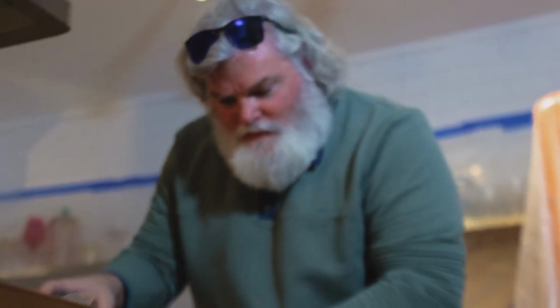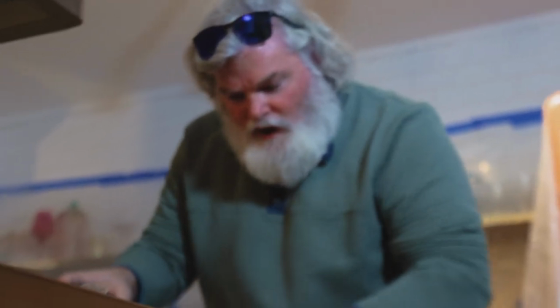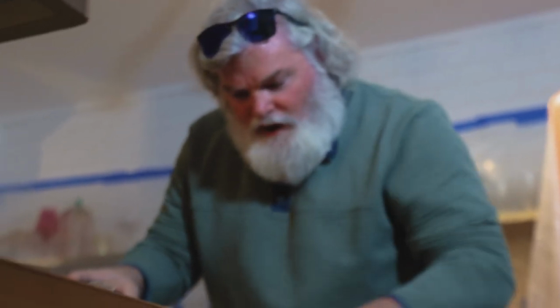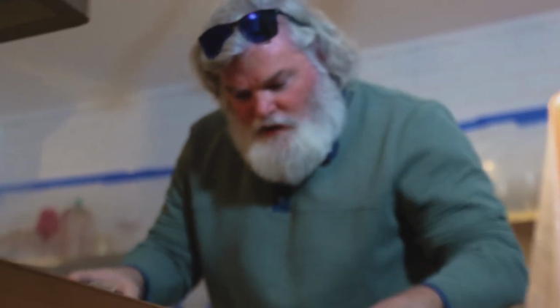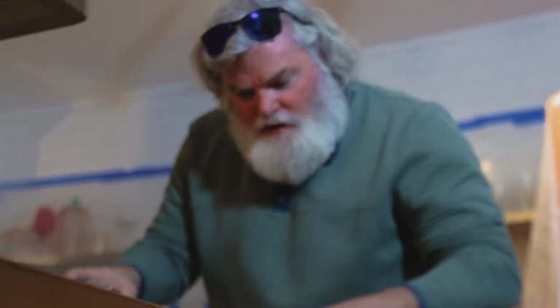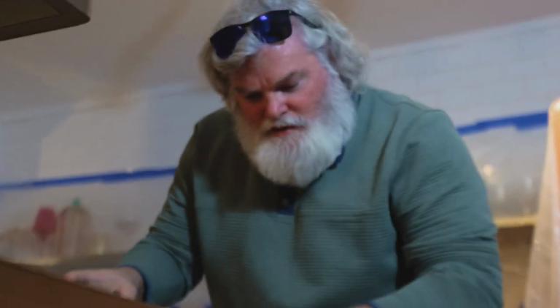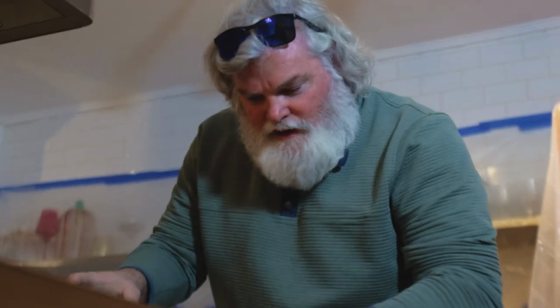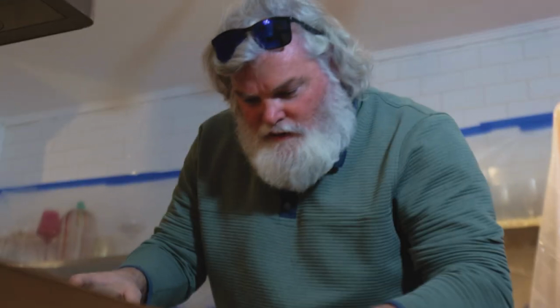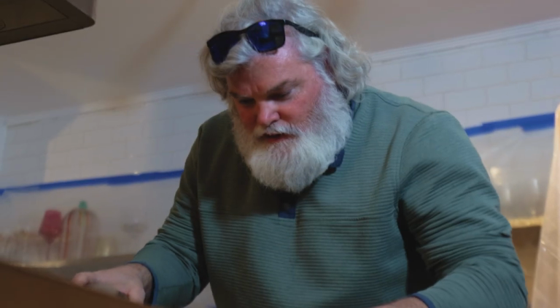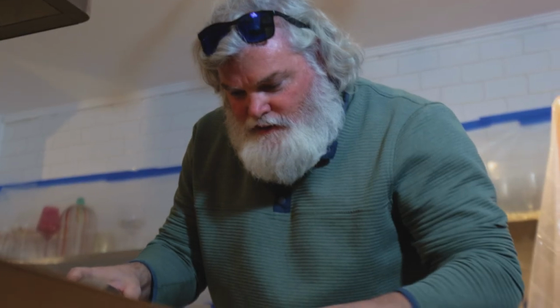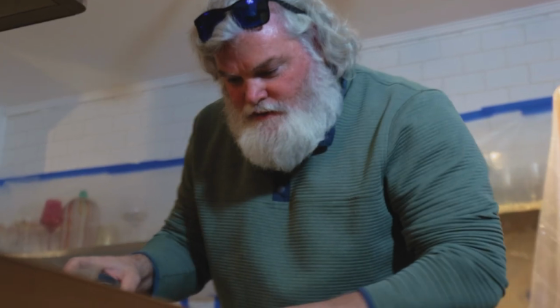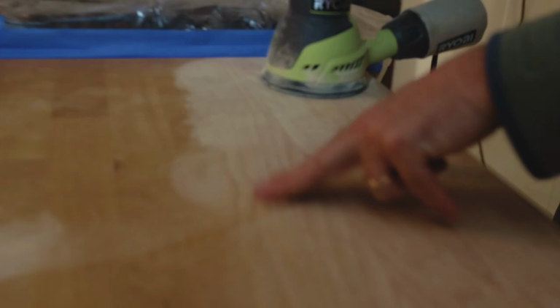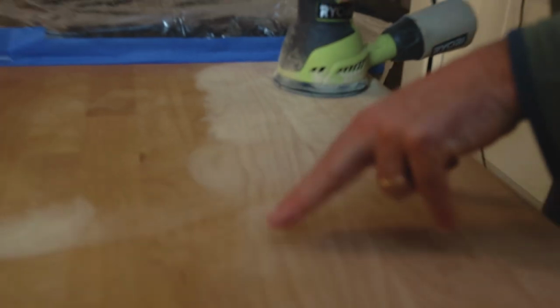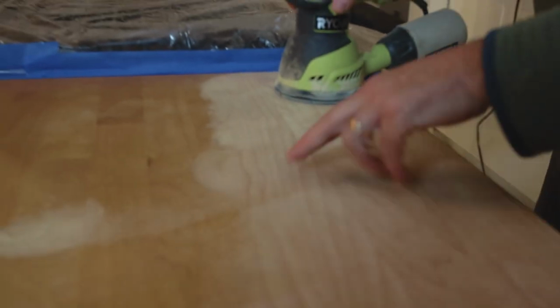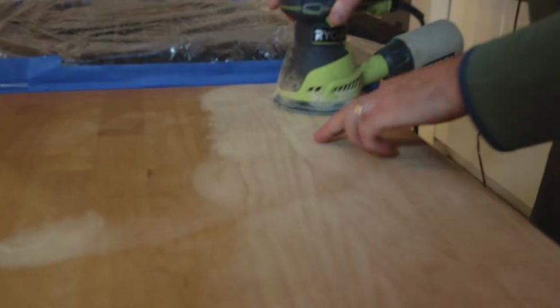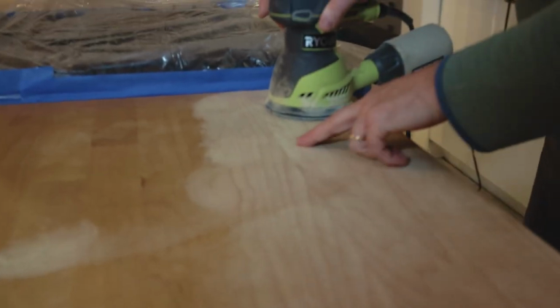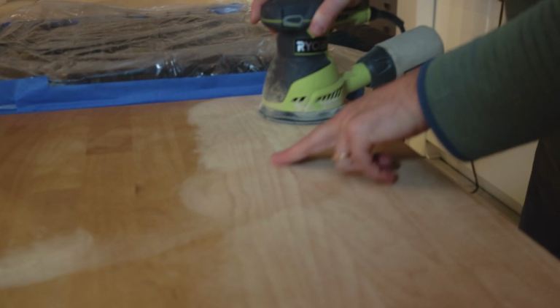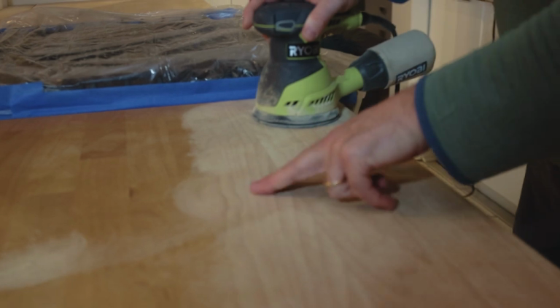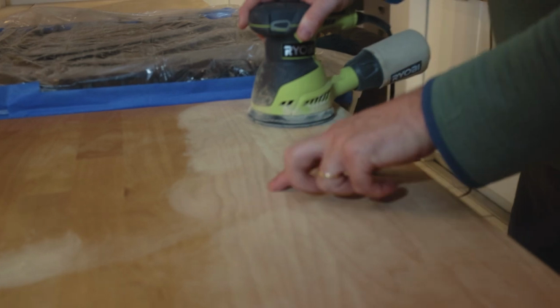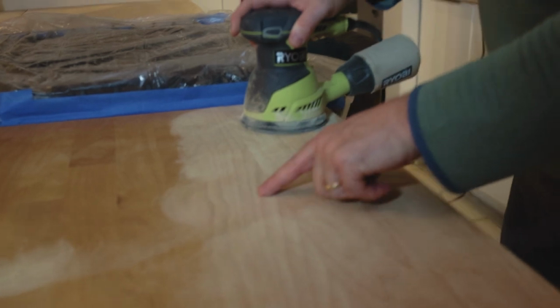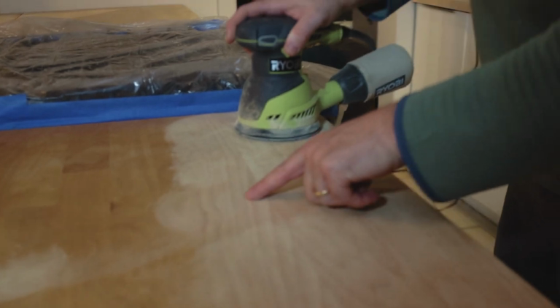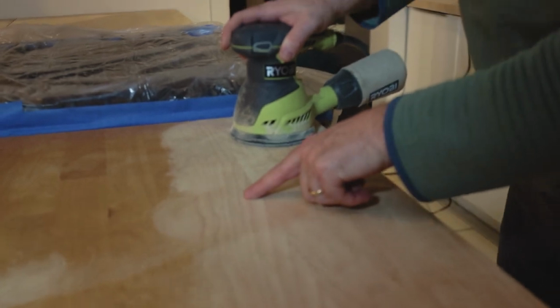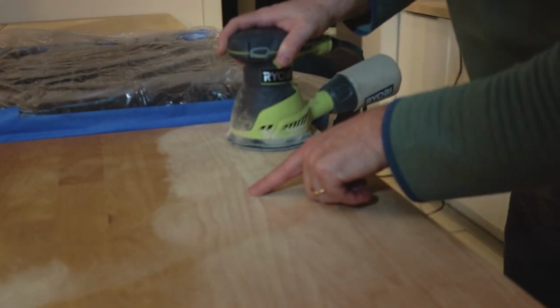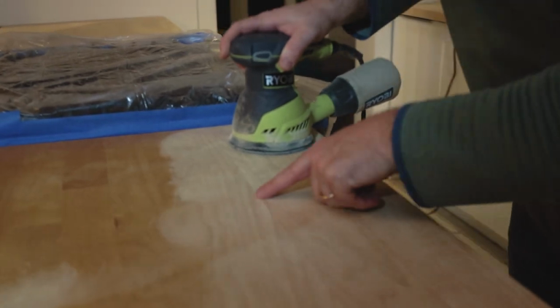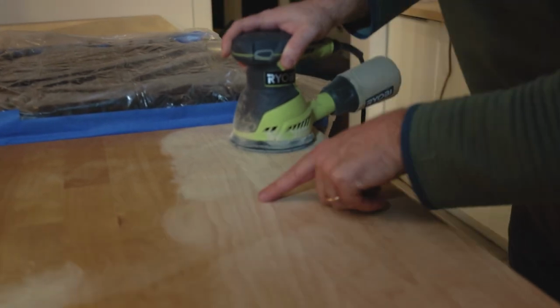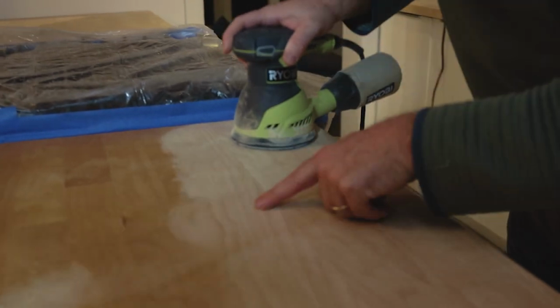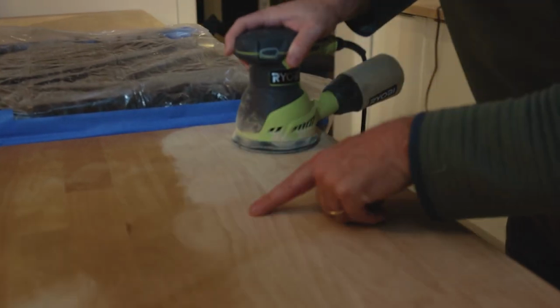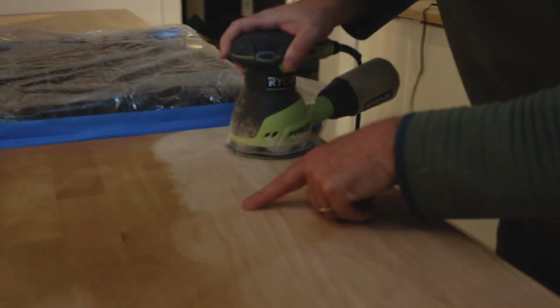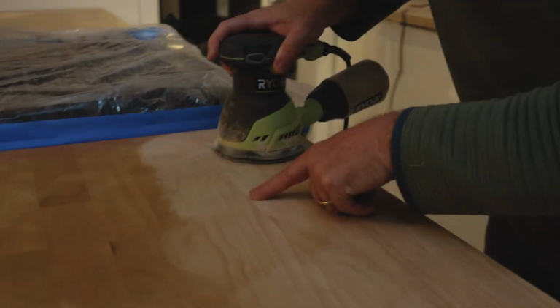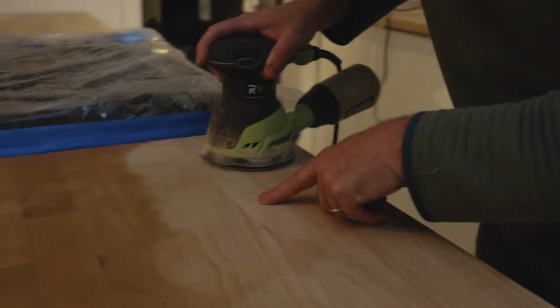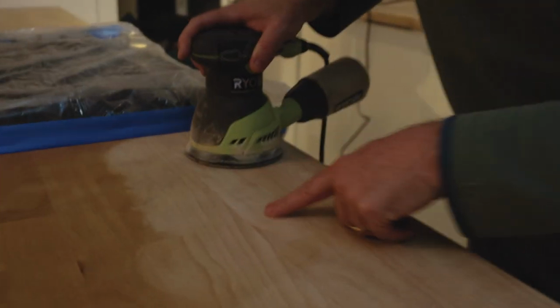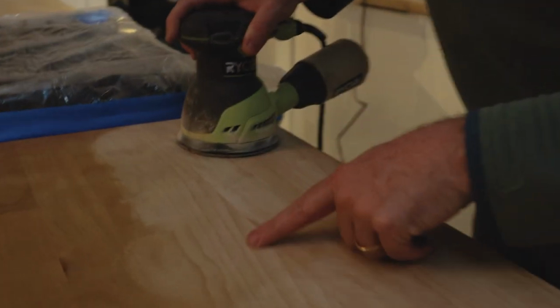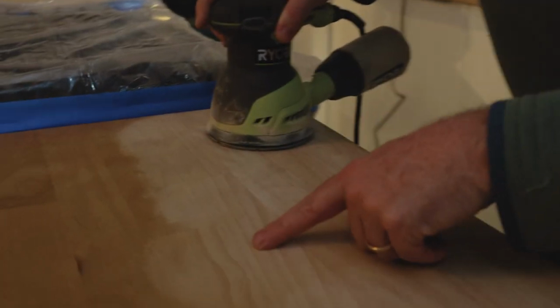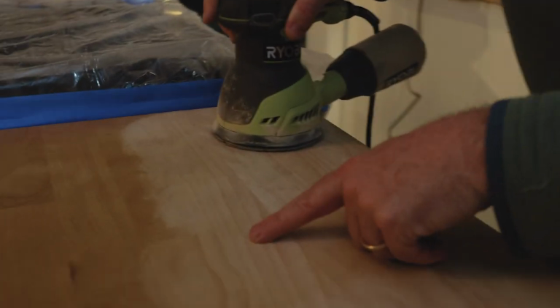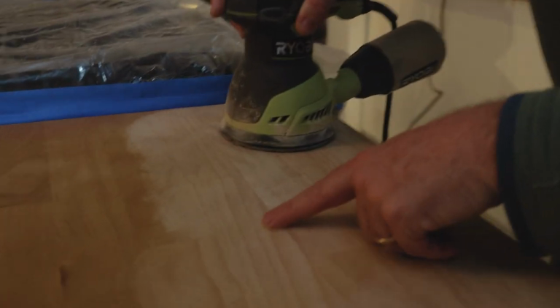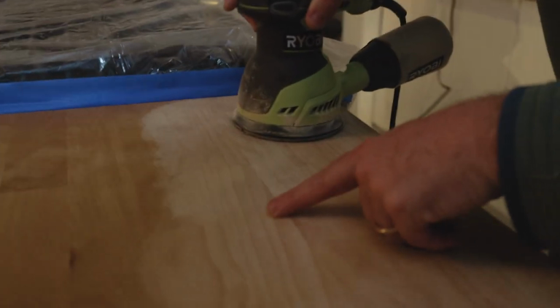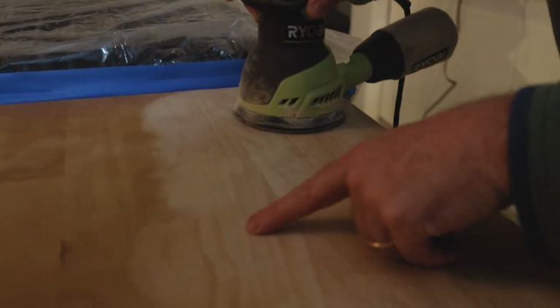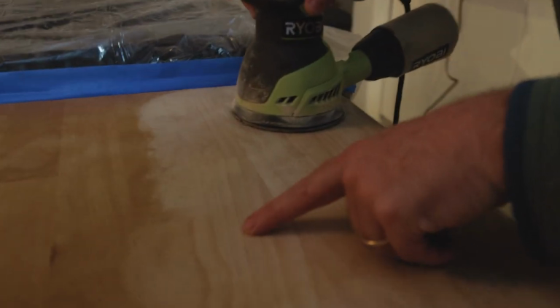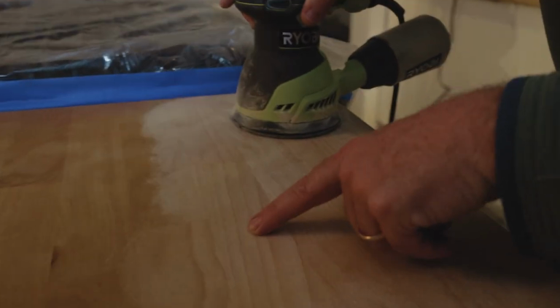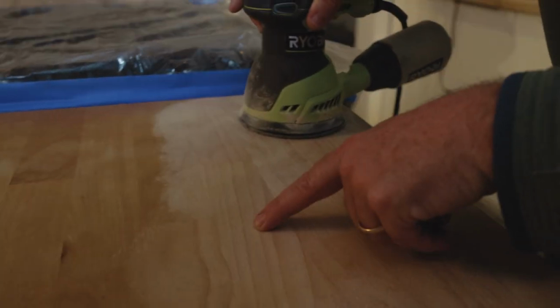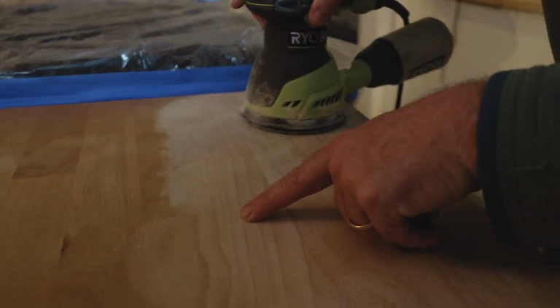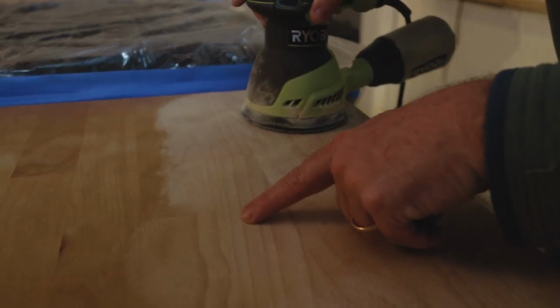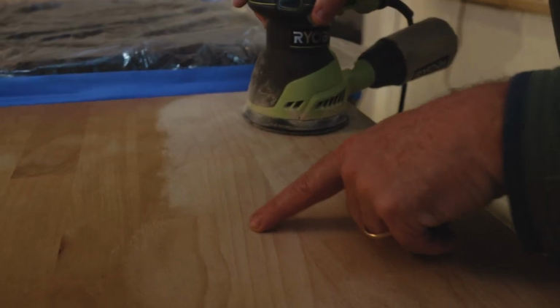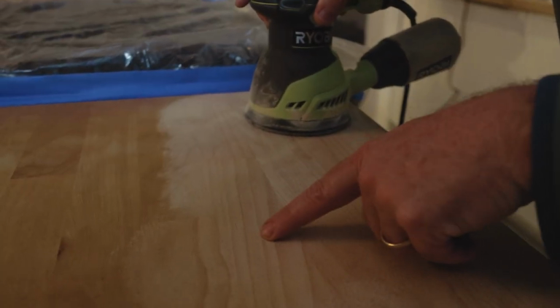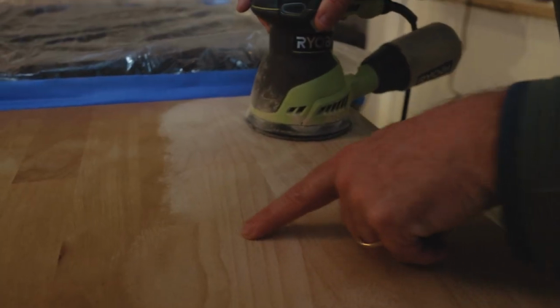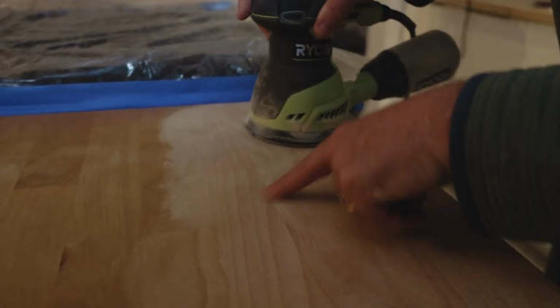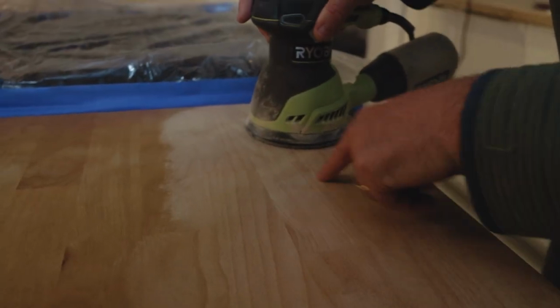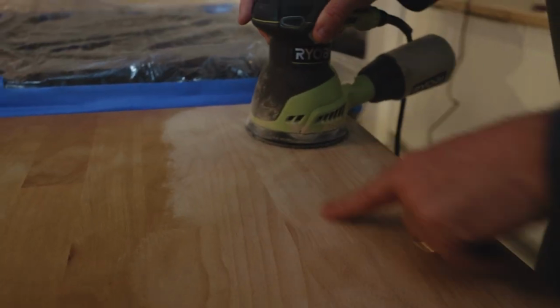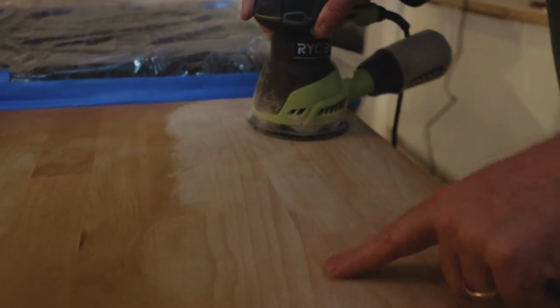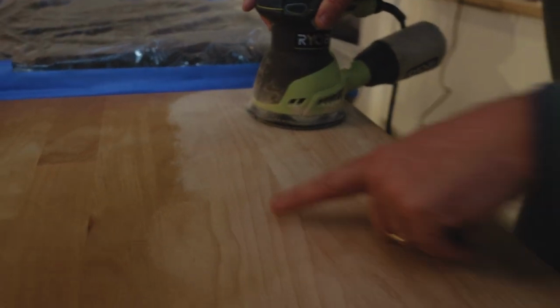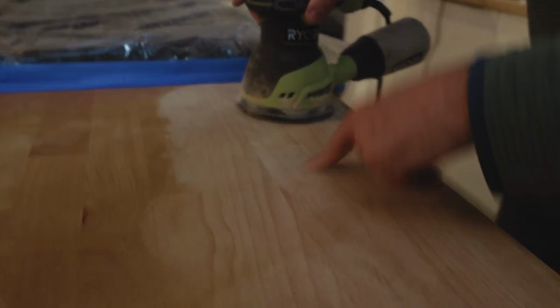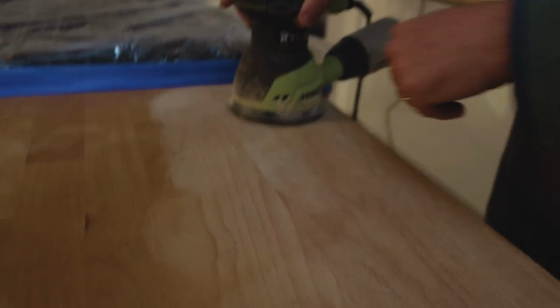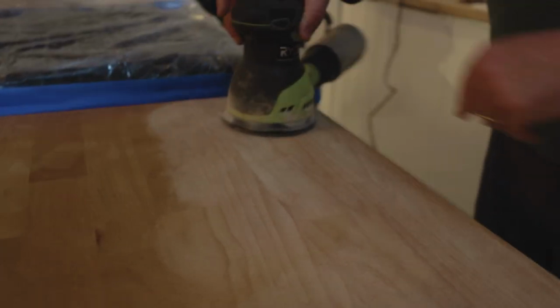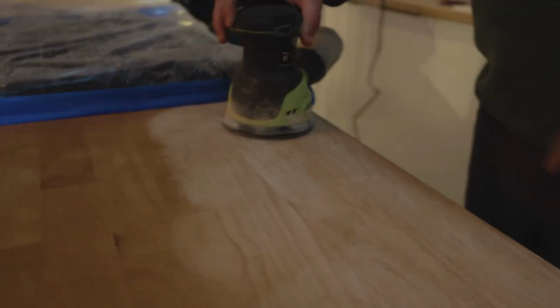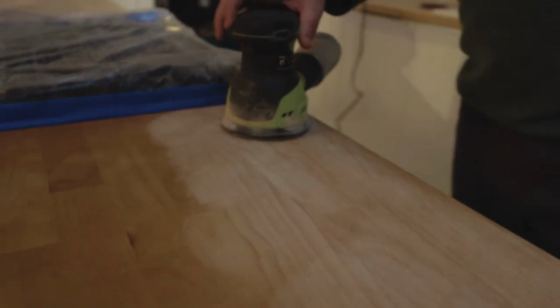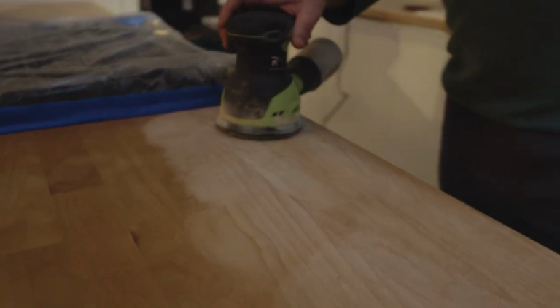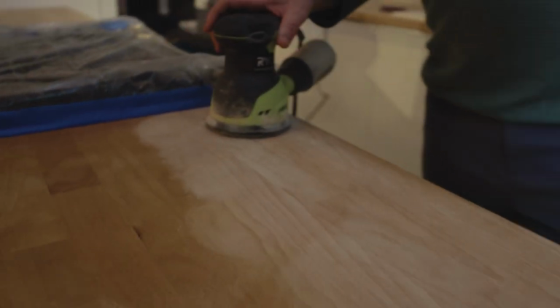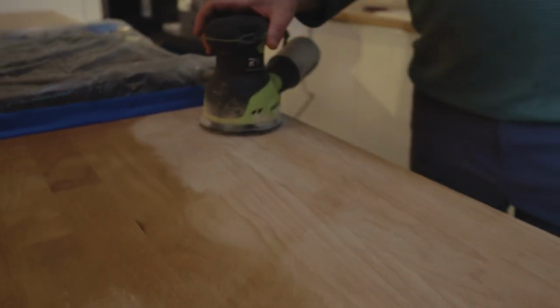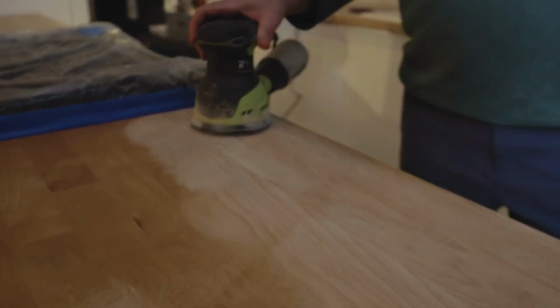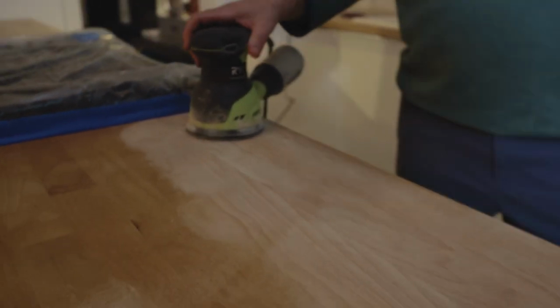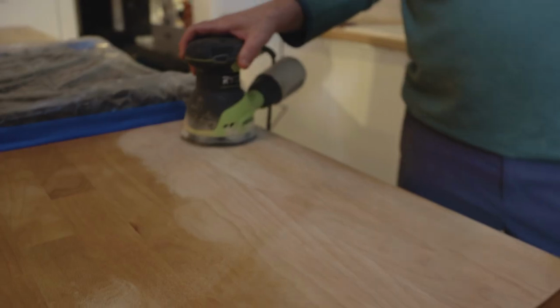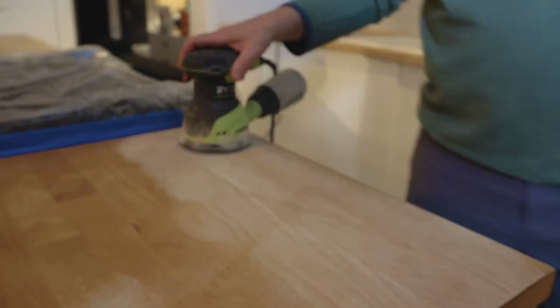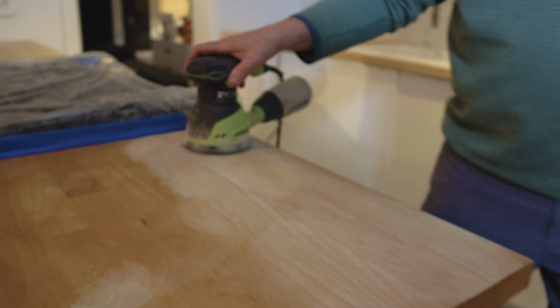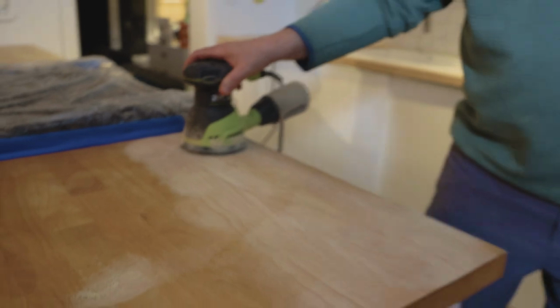All right, let me take a look at this. This is where that spot was. You can see just a little bit of it left right there. Hit it one more time.